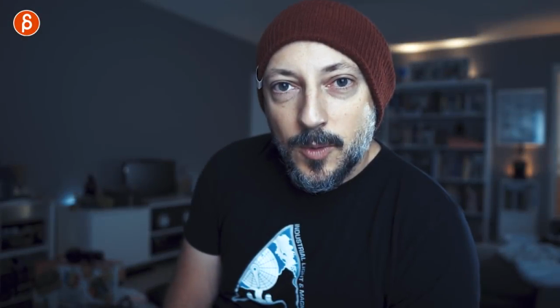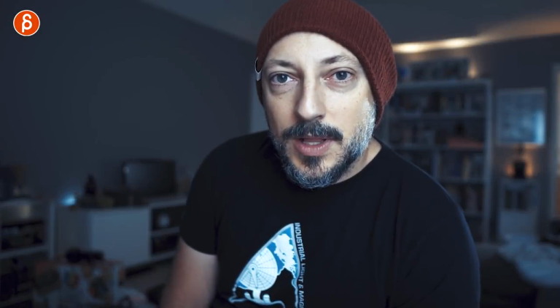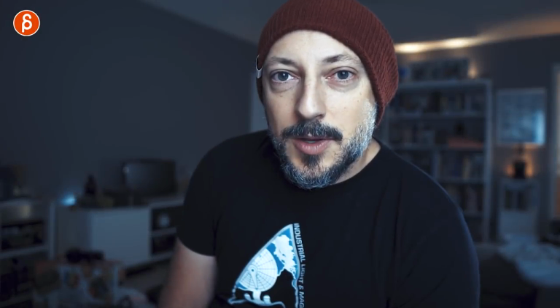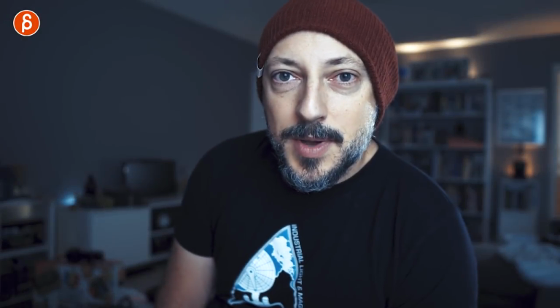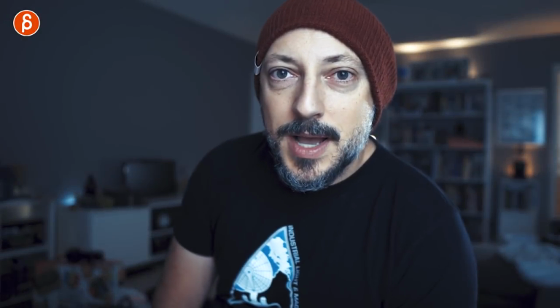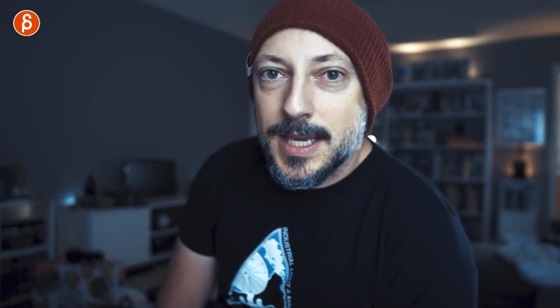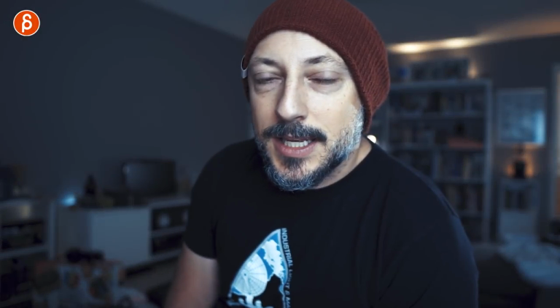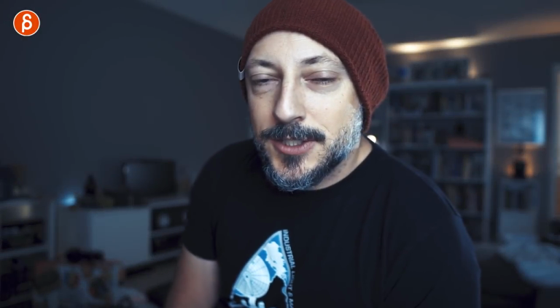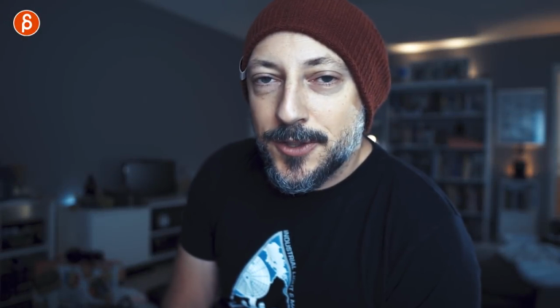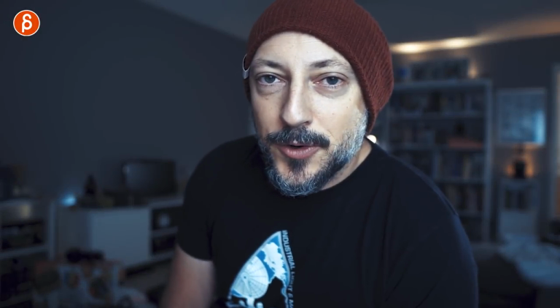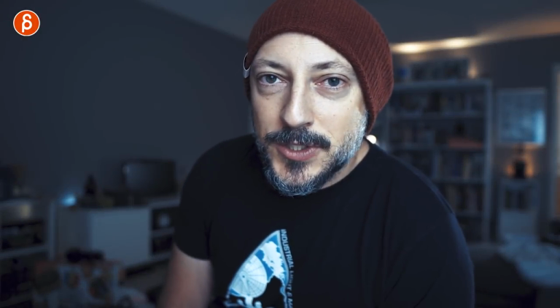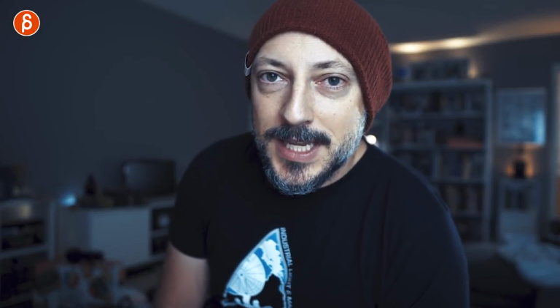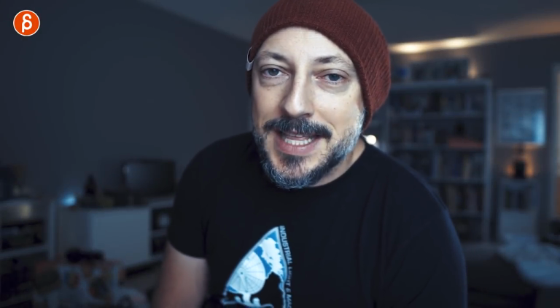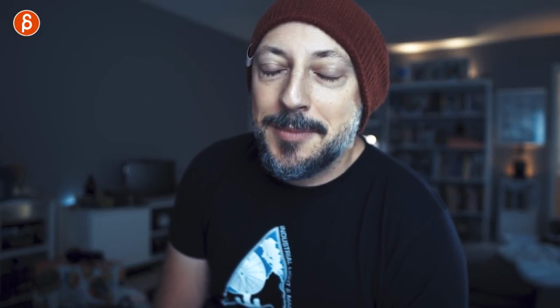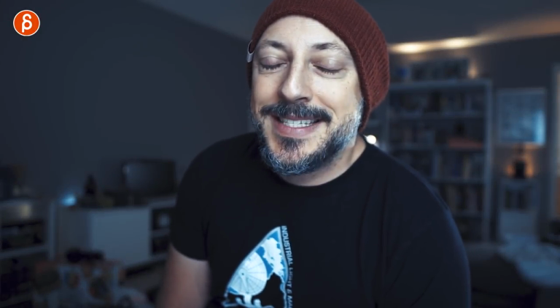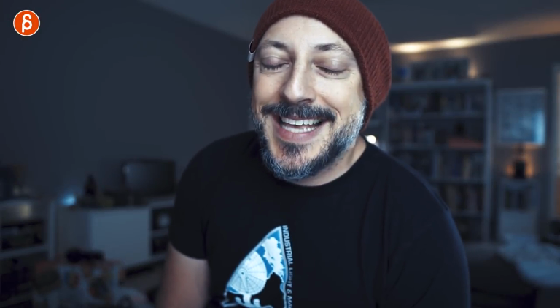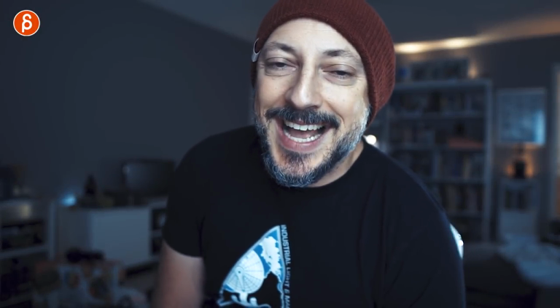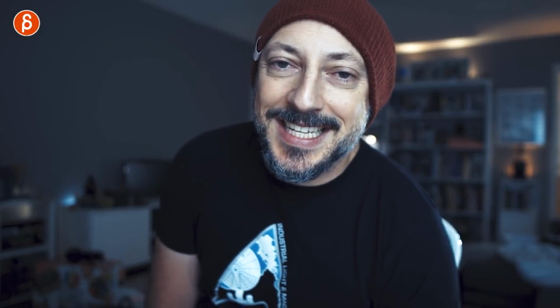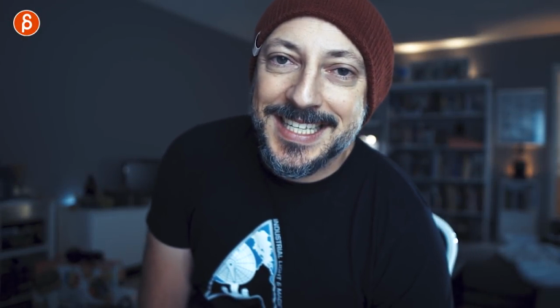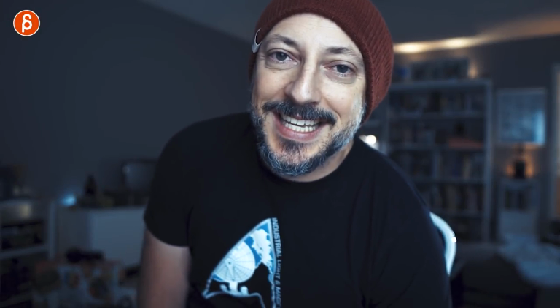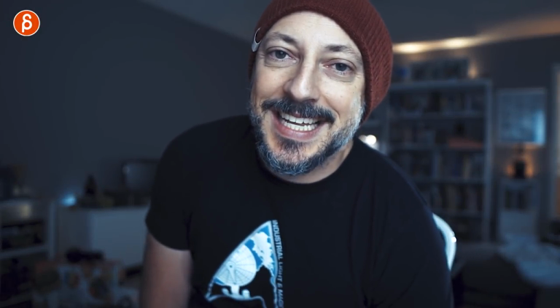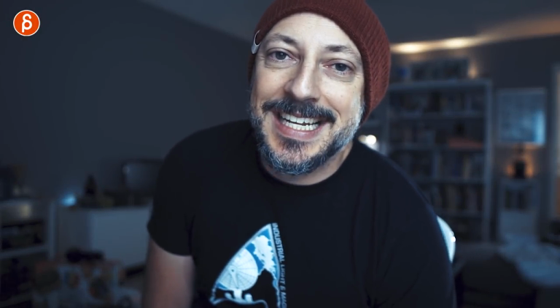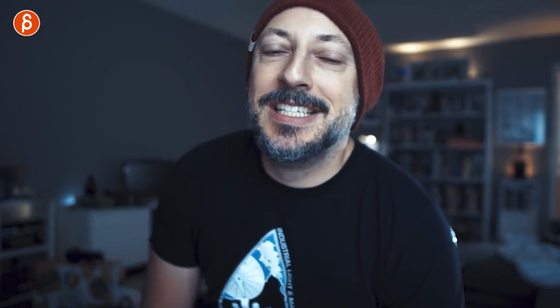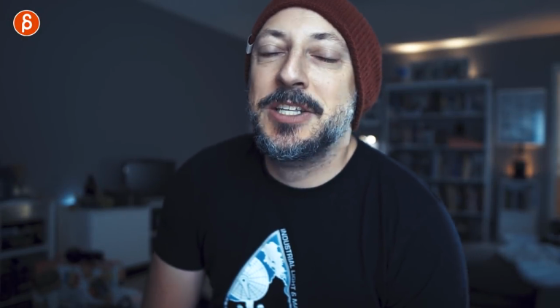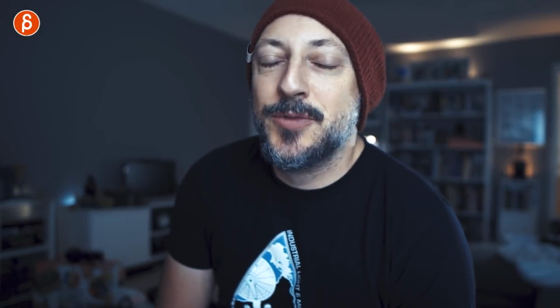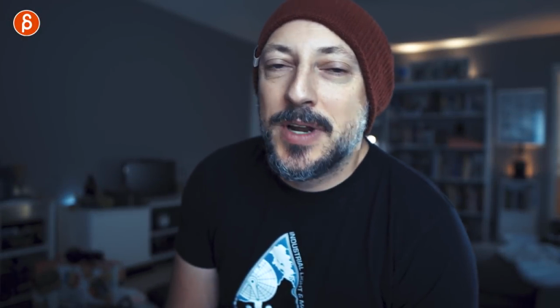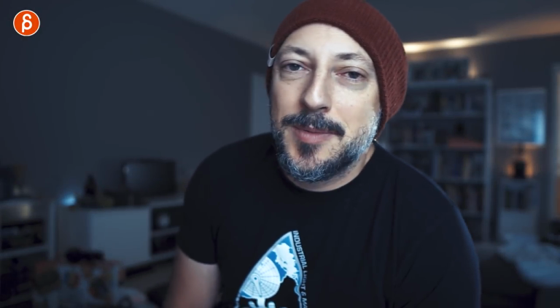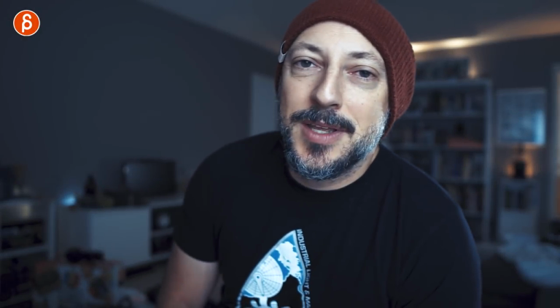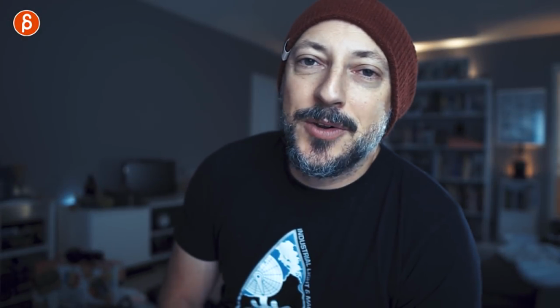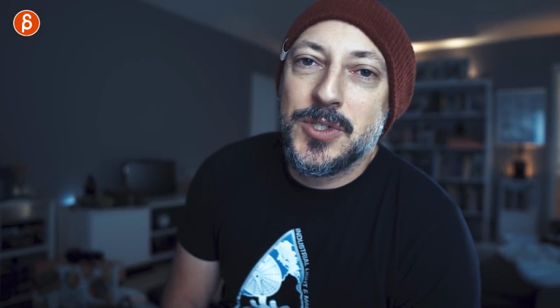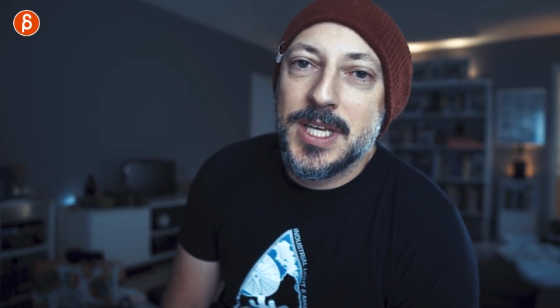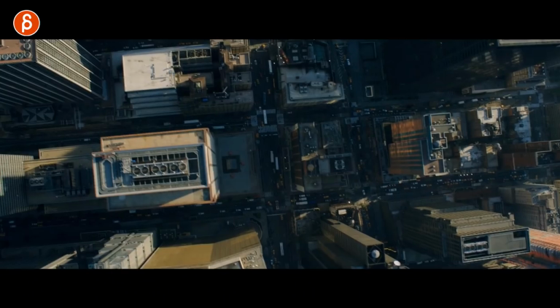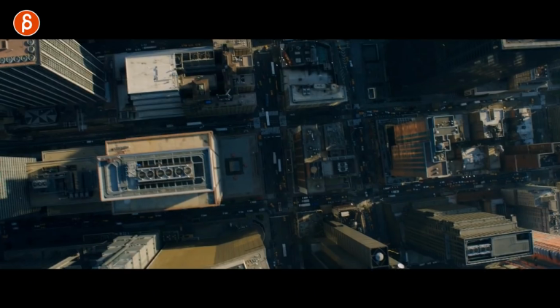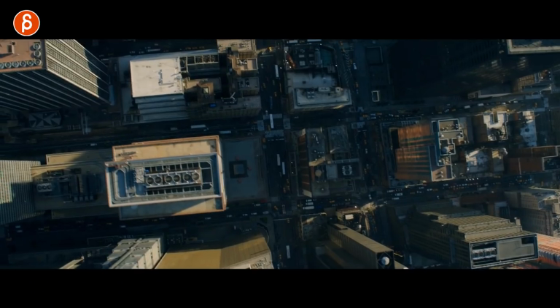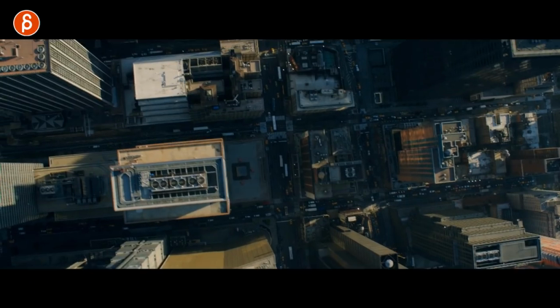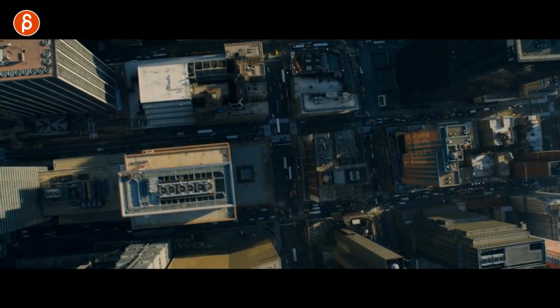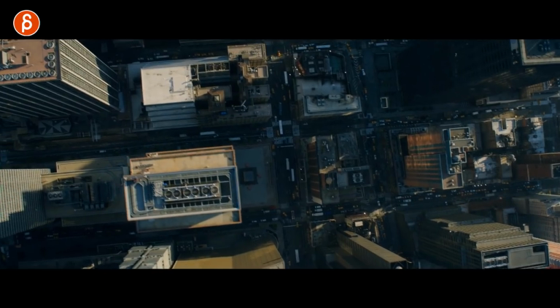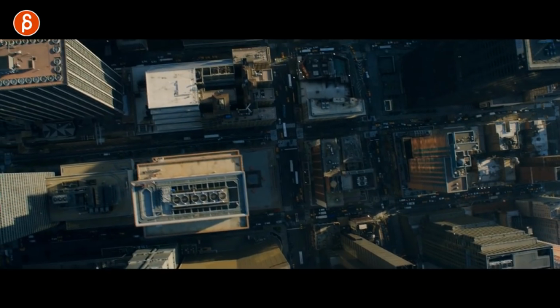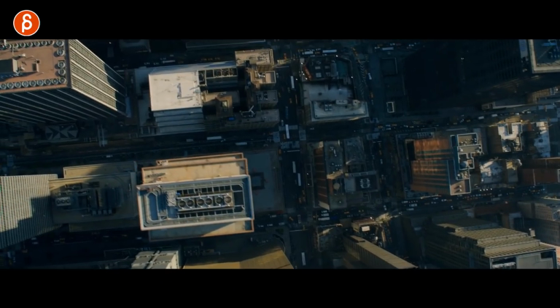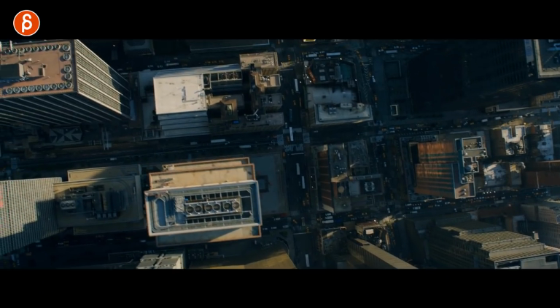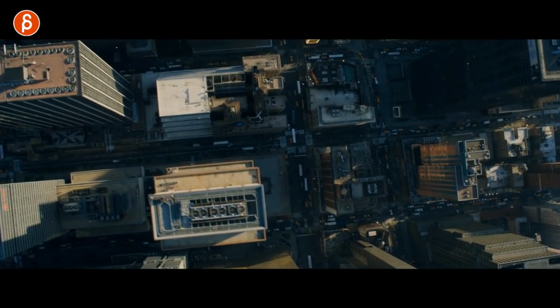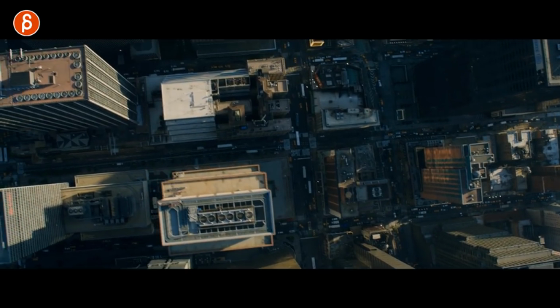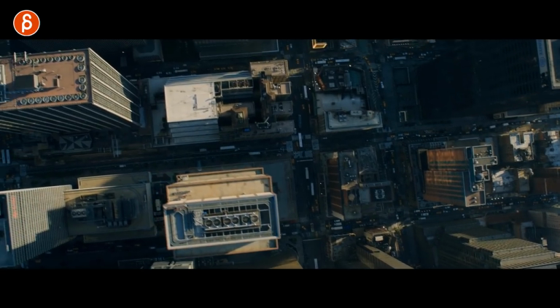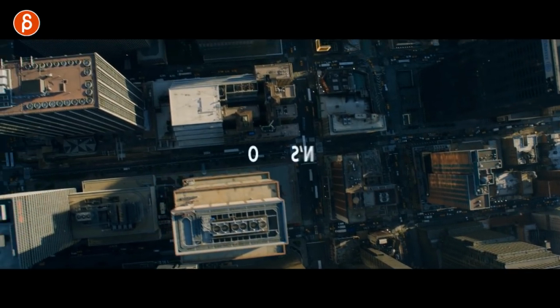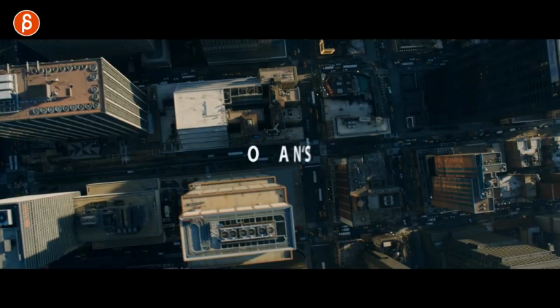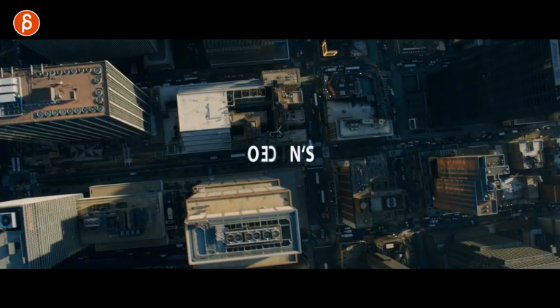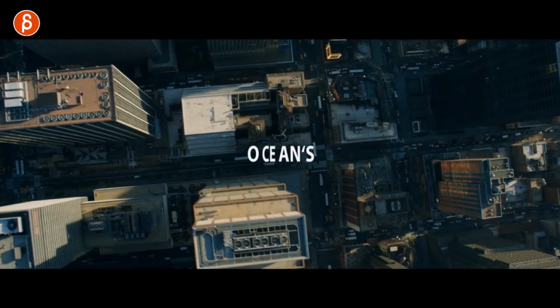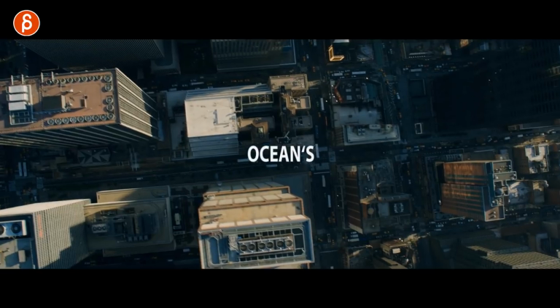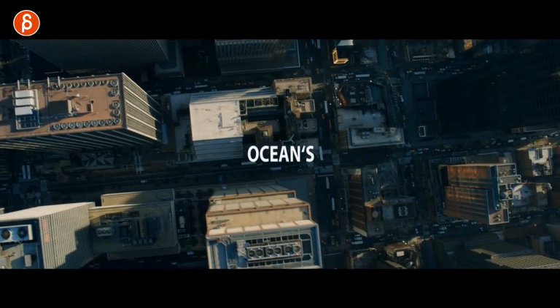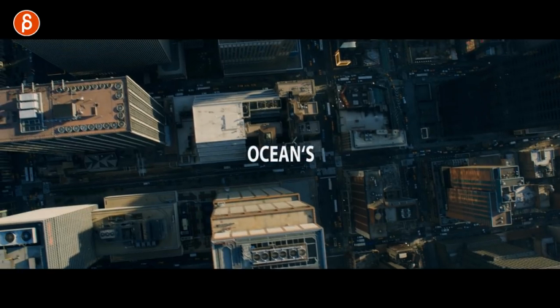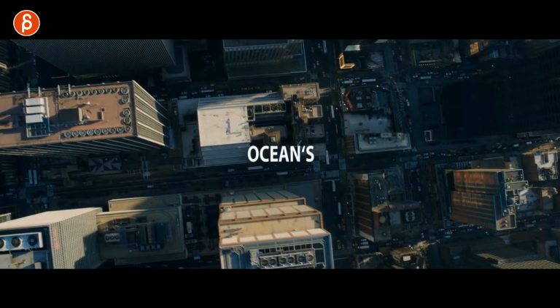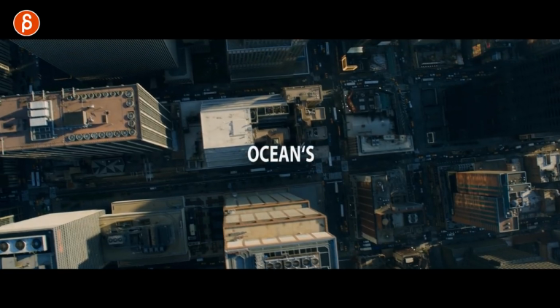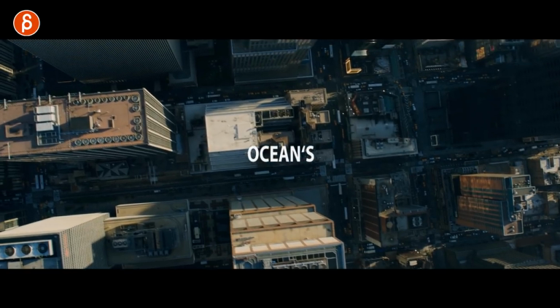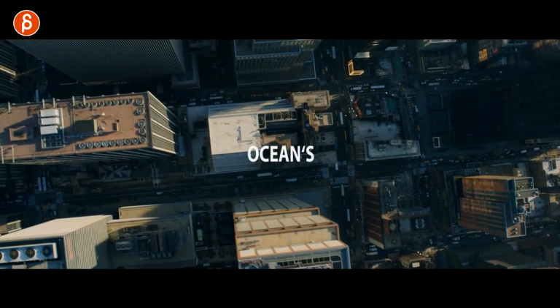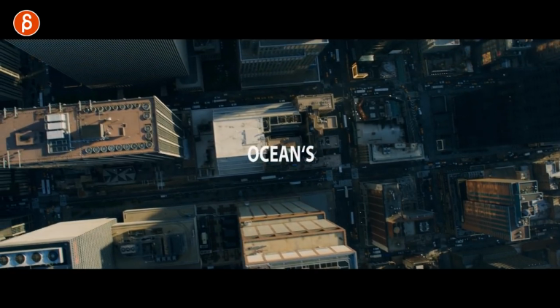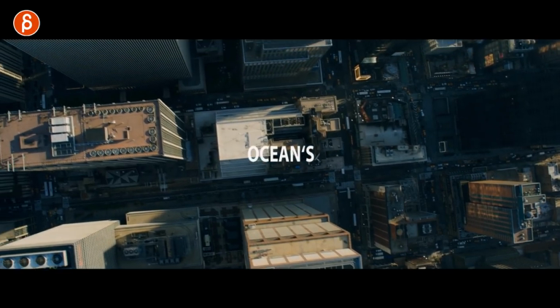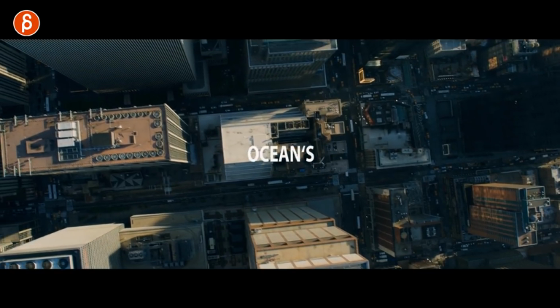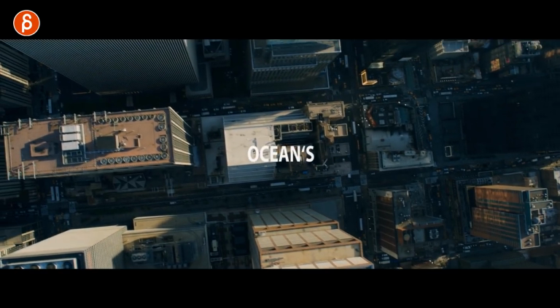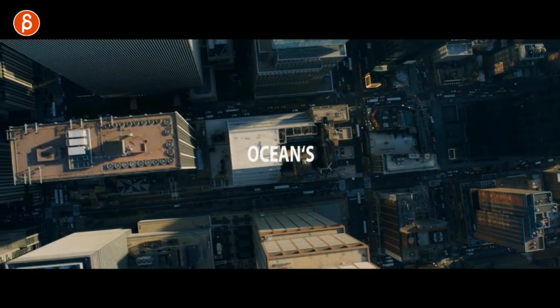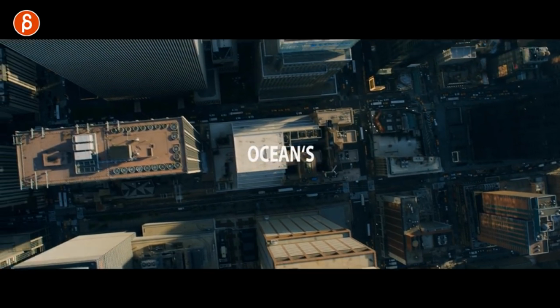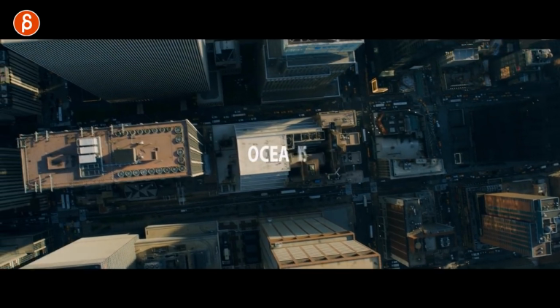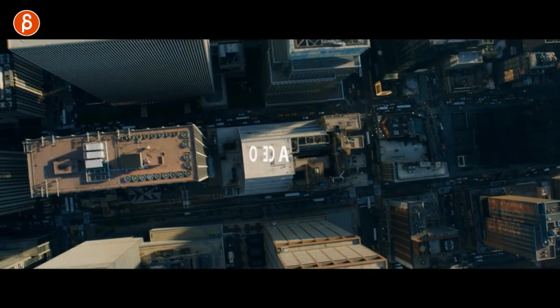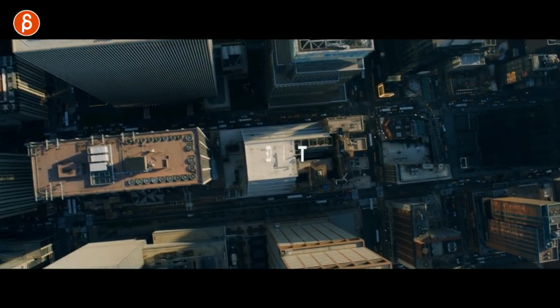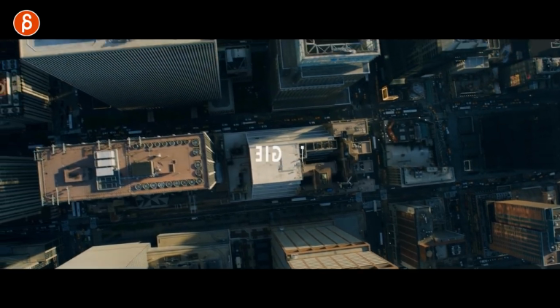Welcome back. It is Thursday and that means acting analysis for animators, and today I'm going to talk about the movie Ocean's 8.